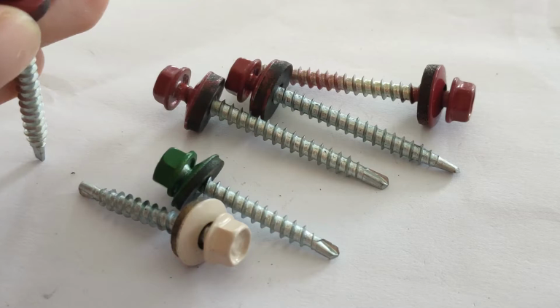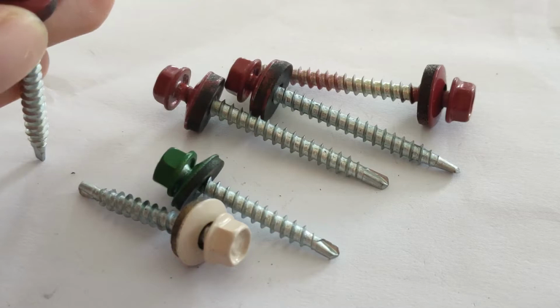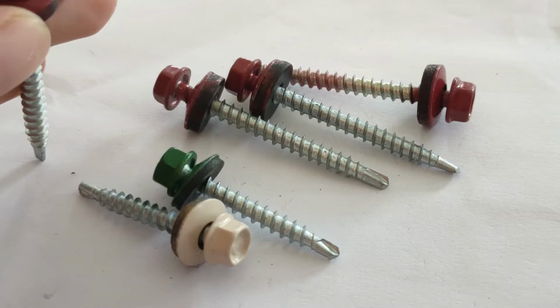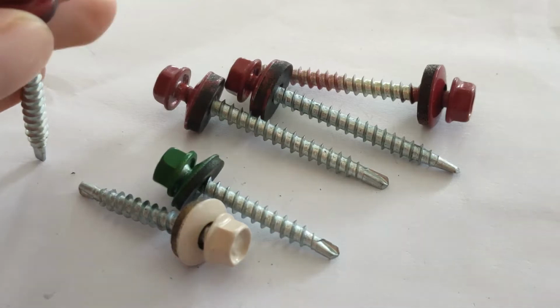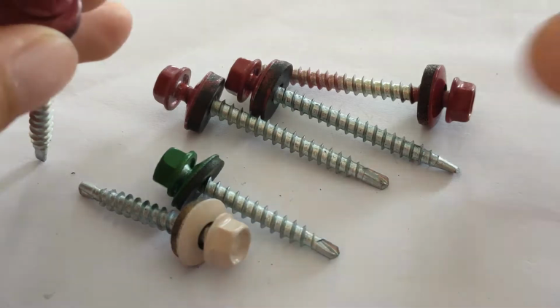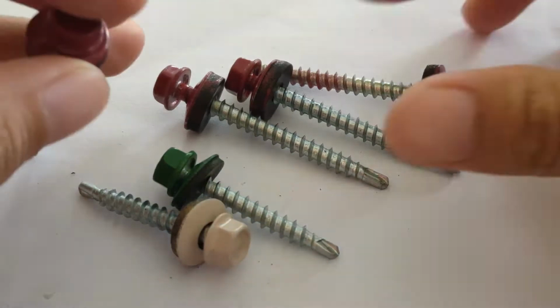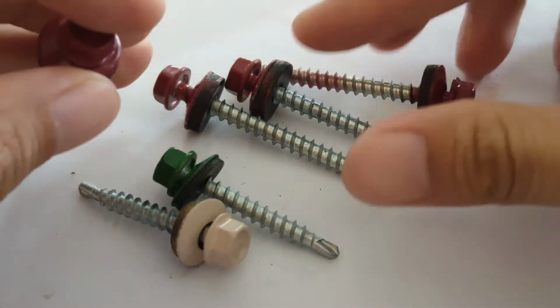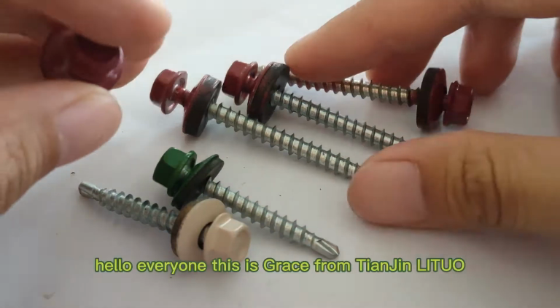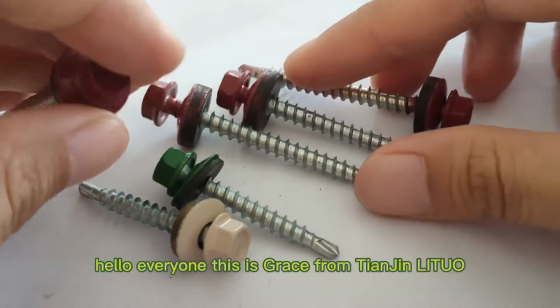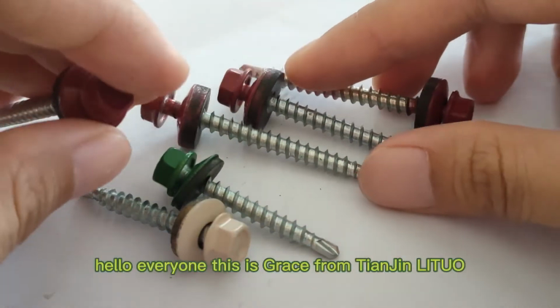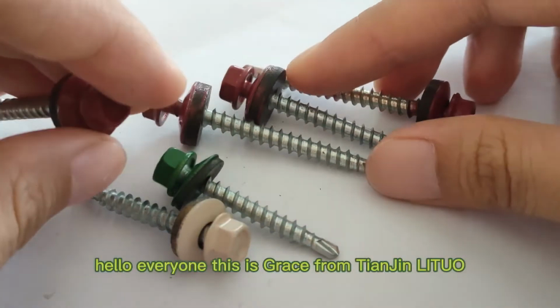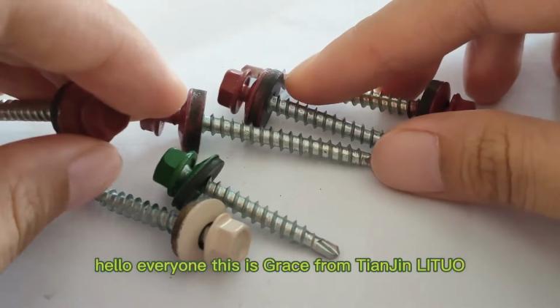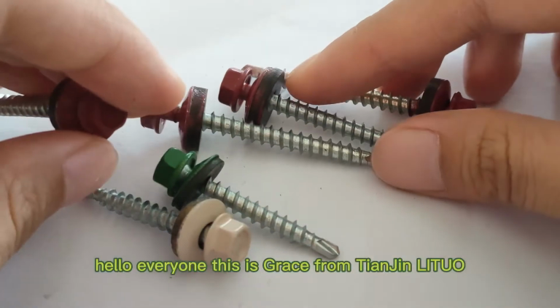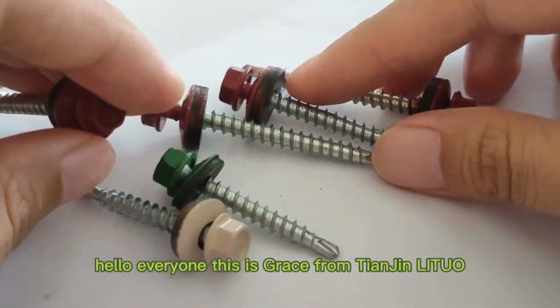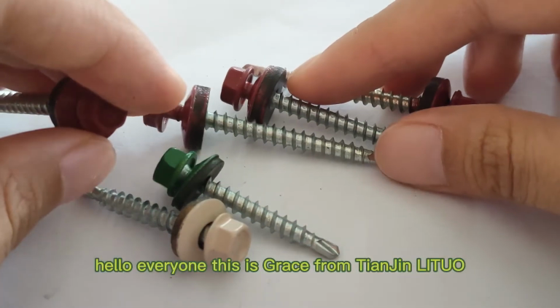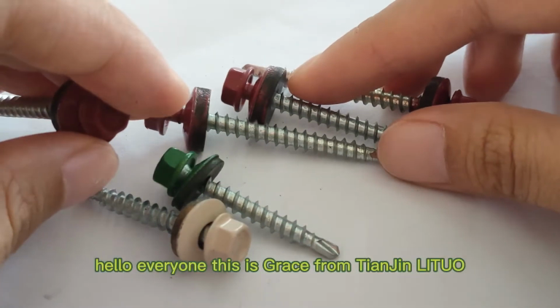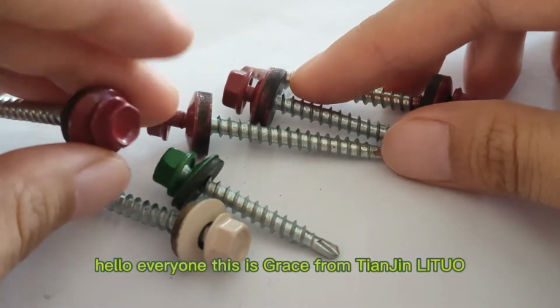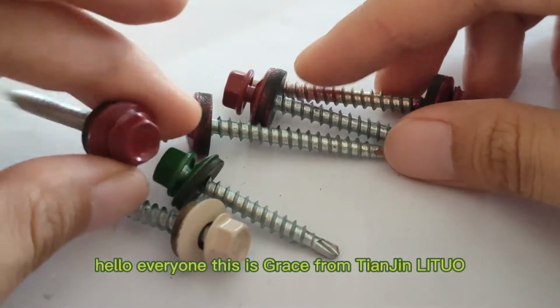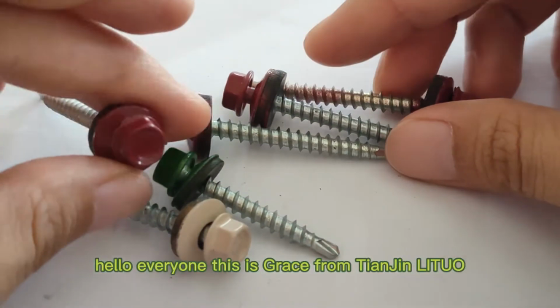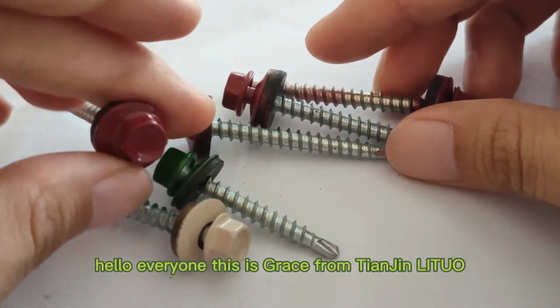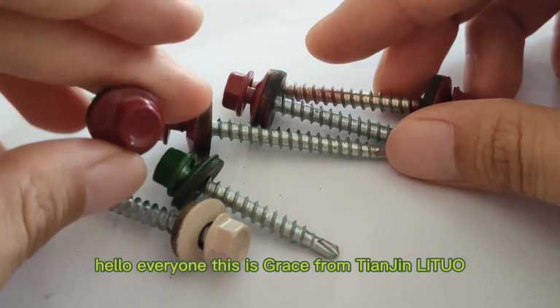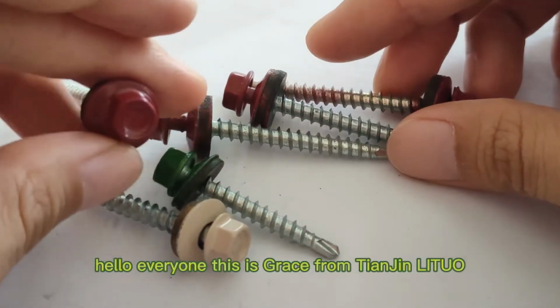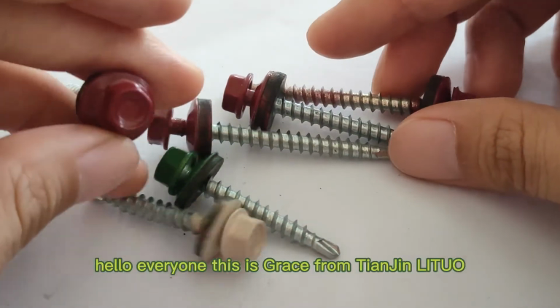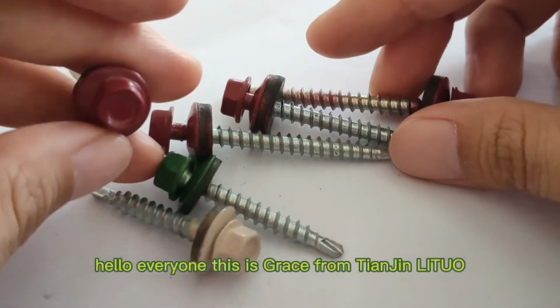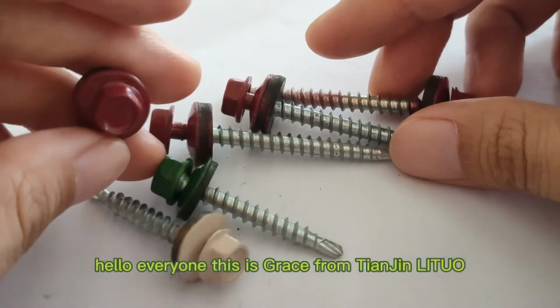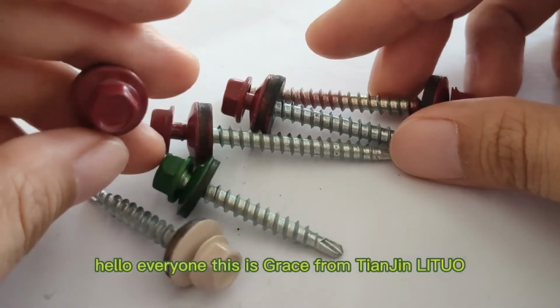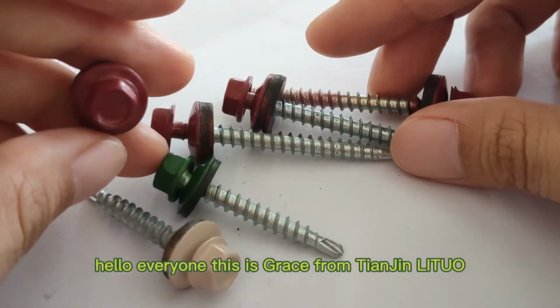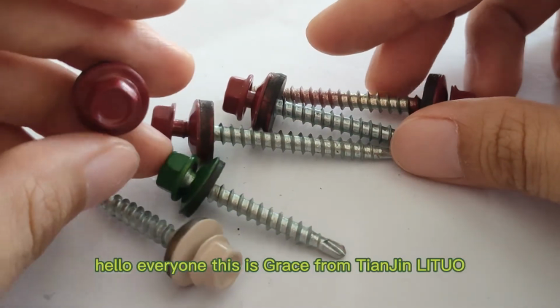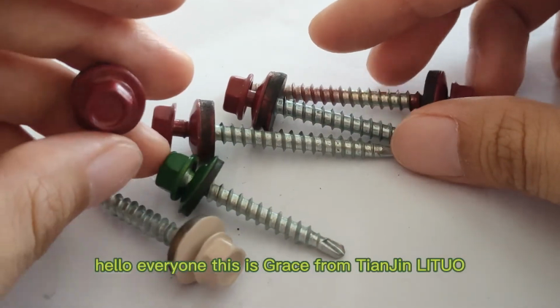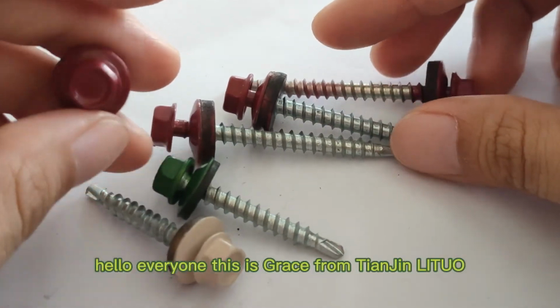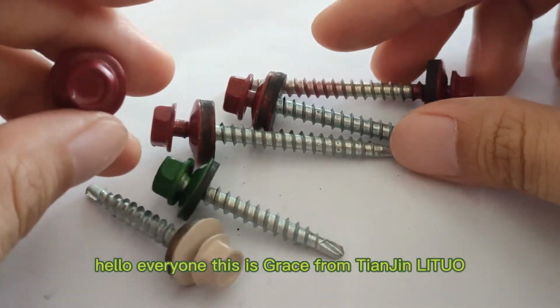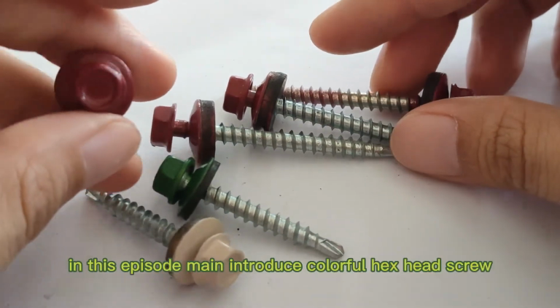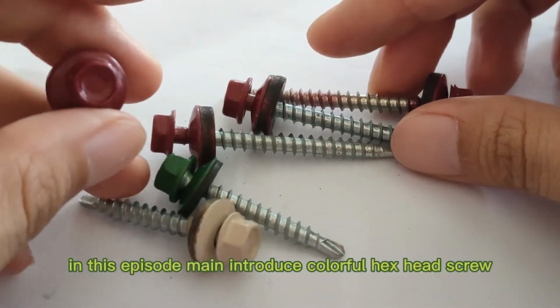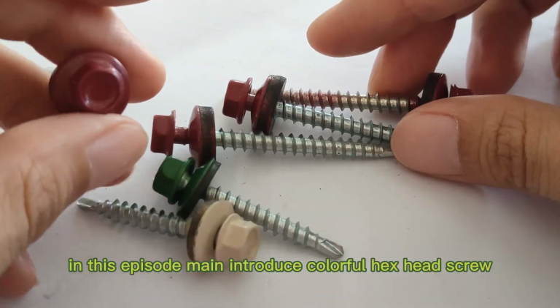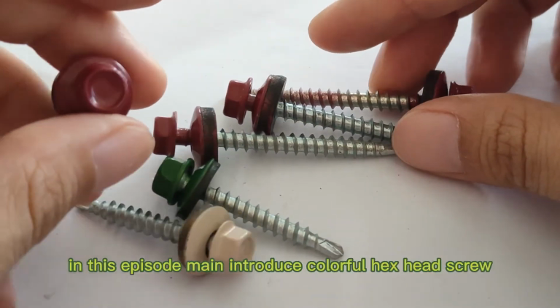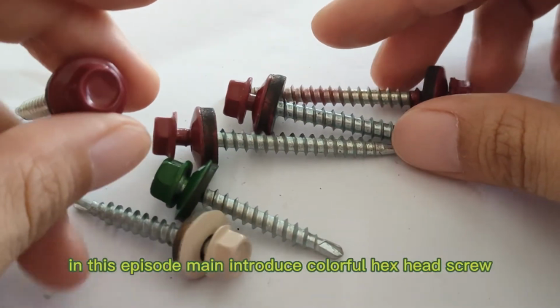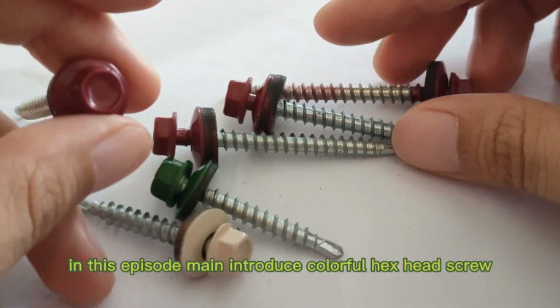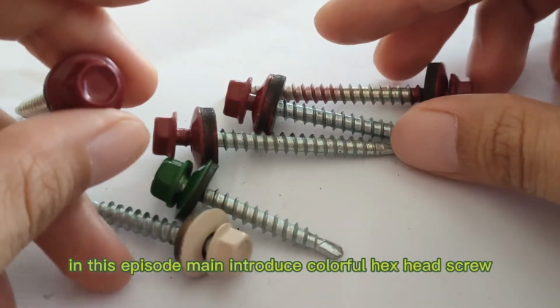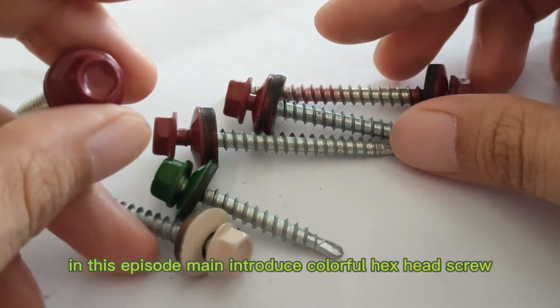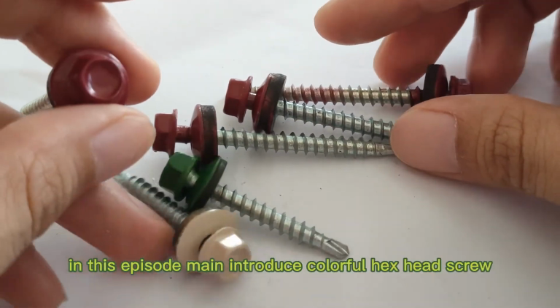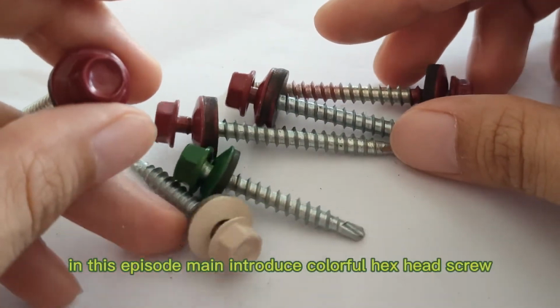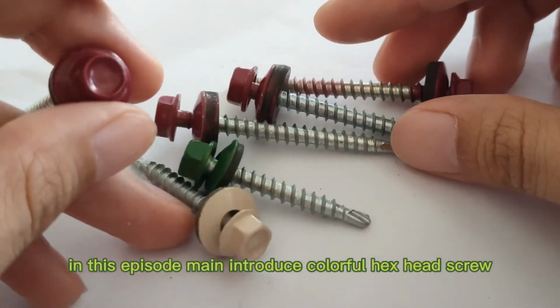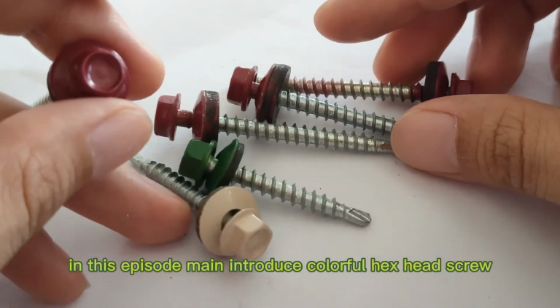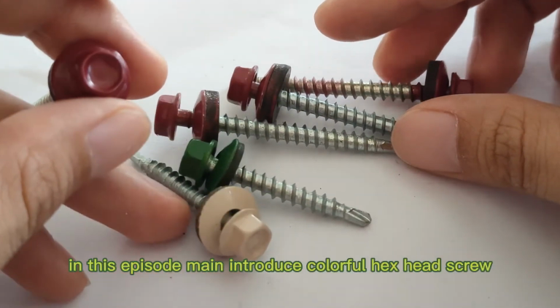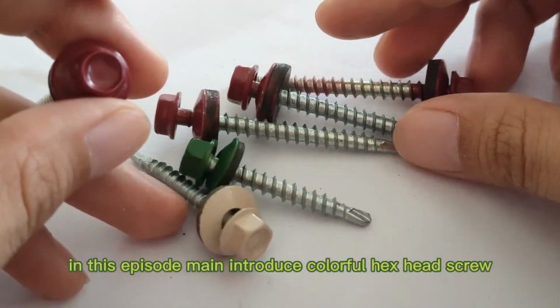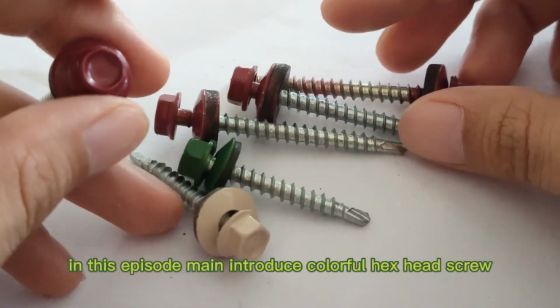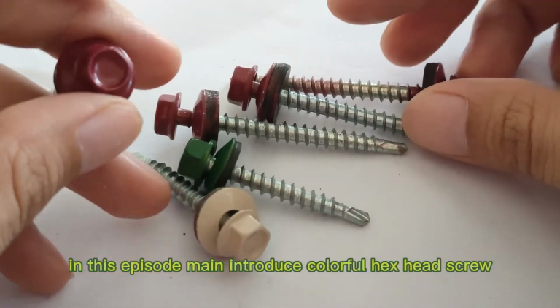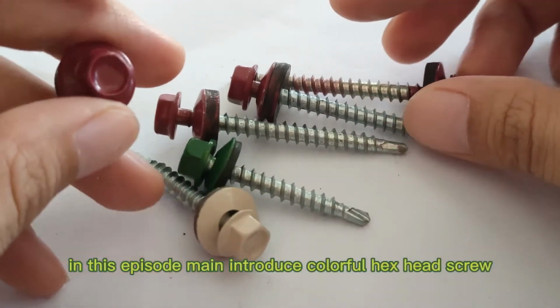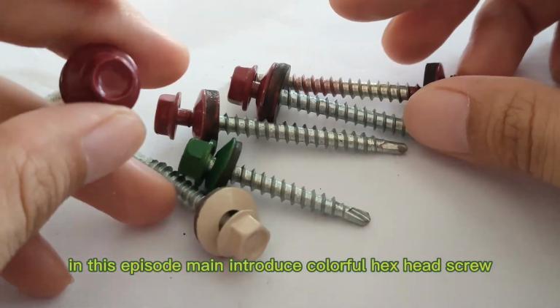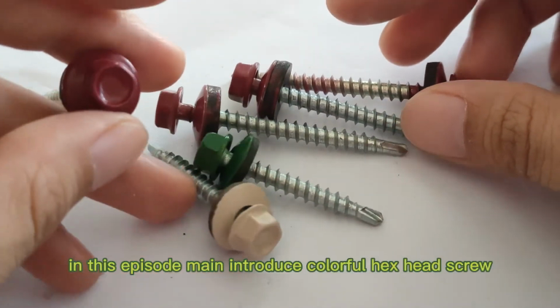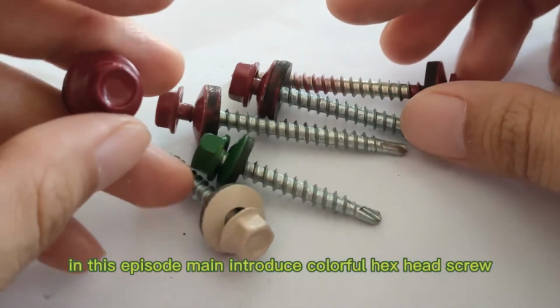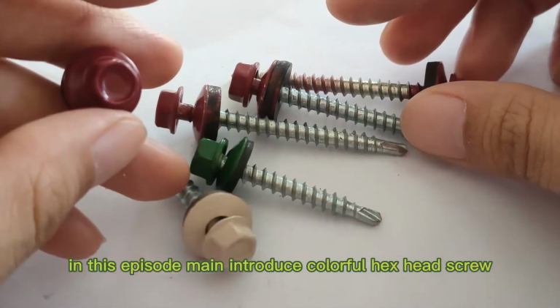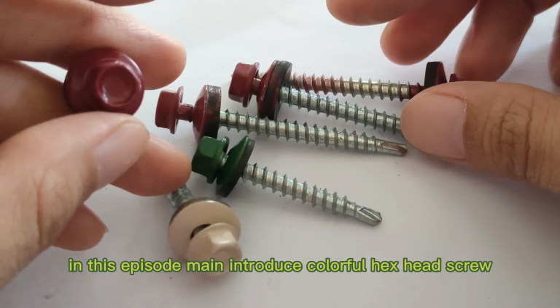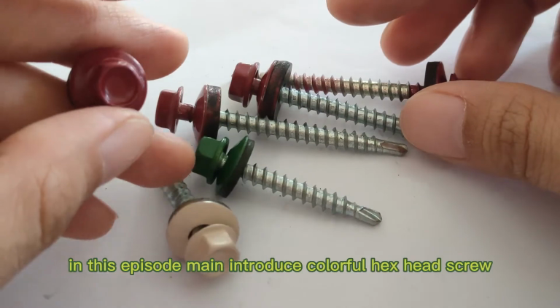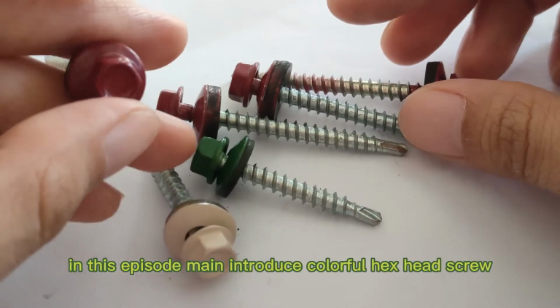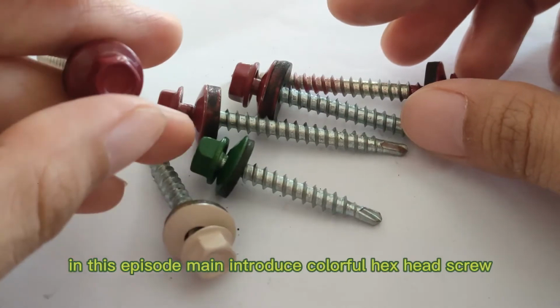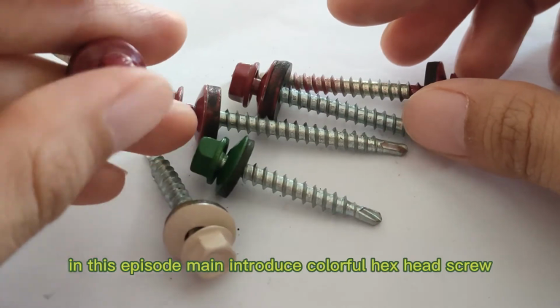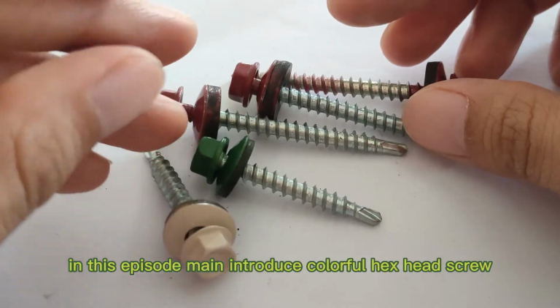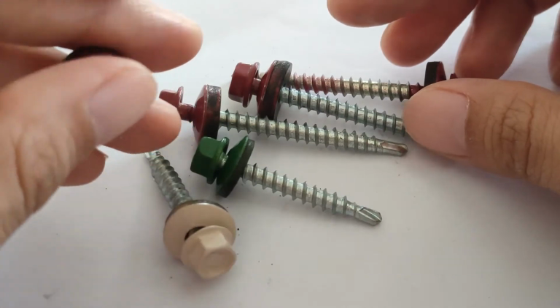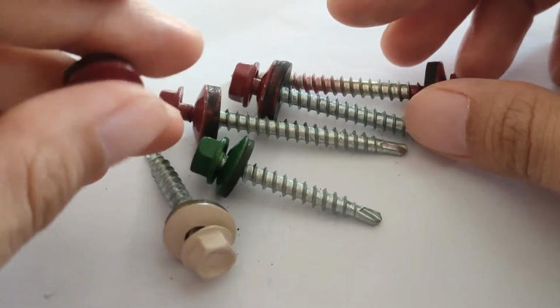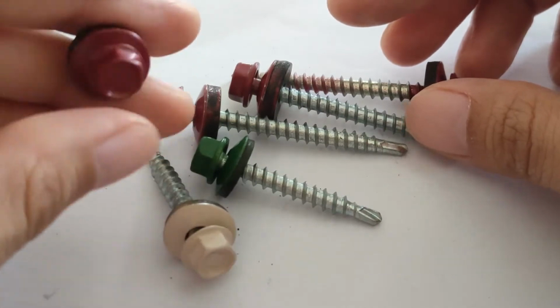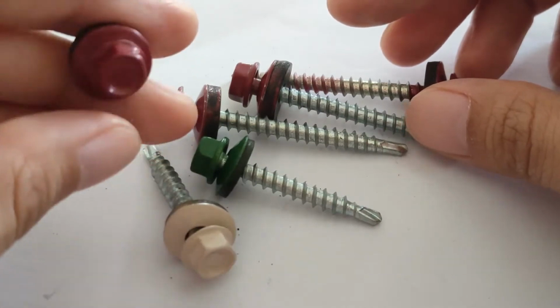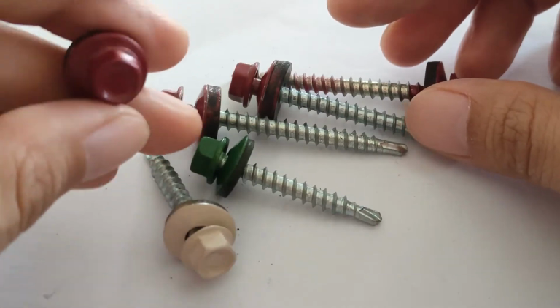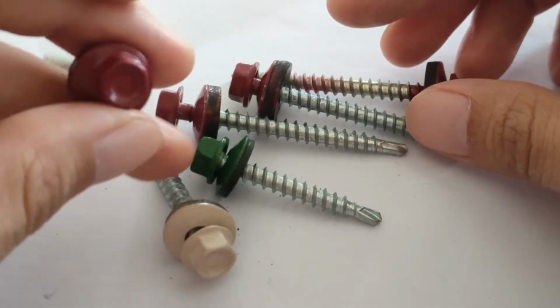Hello everyone, this is Grace from Teenage Mutual. In this episode, let me introduce a colorful hex head screw.